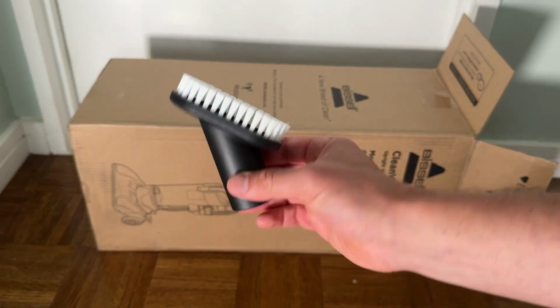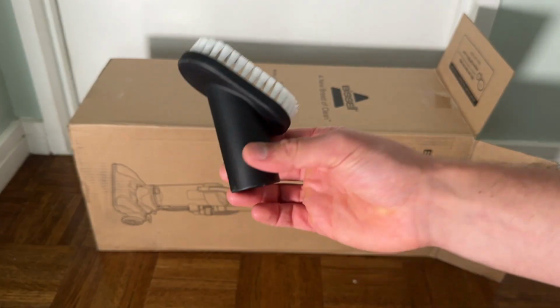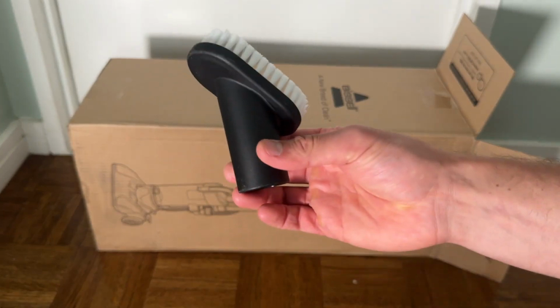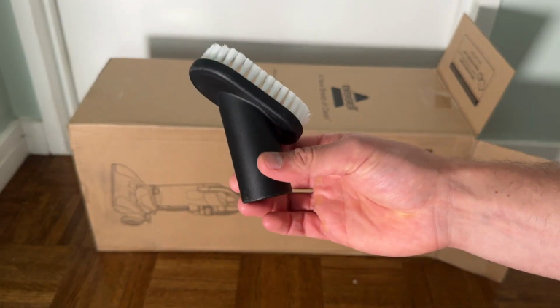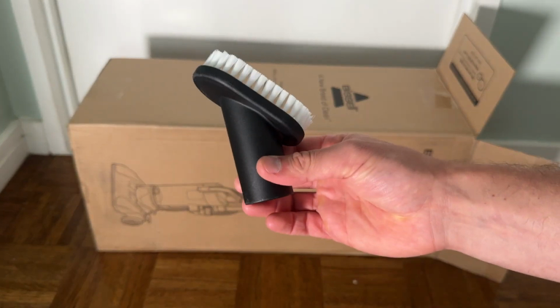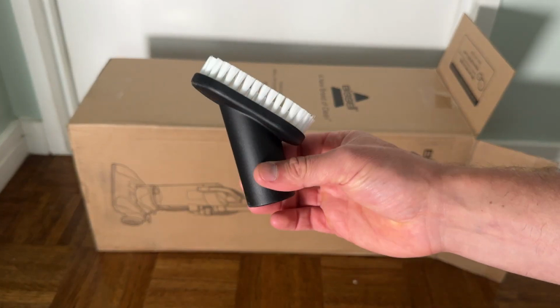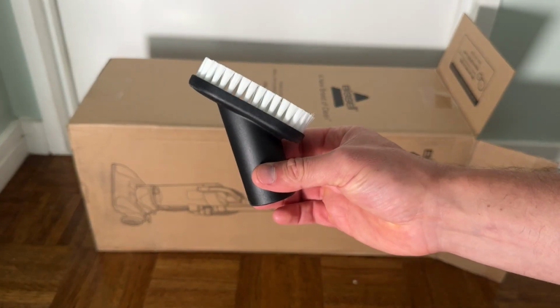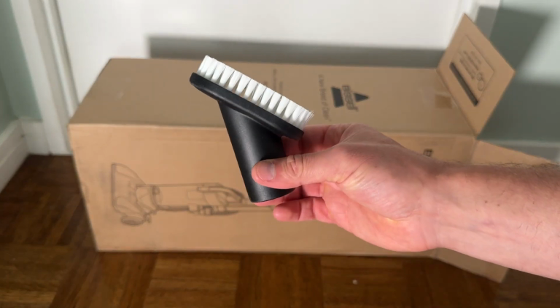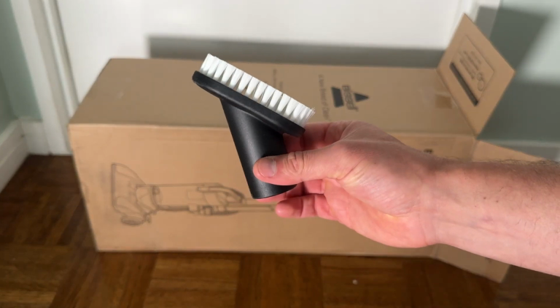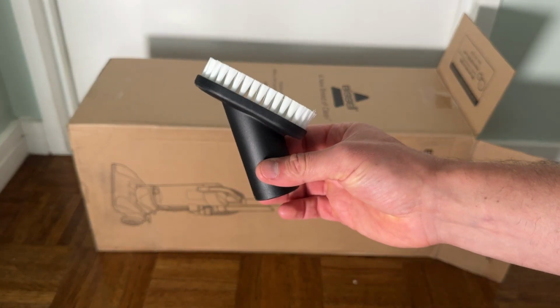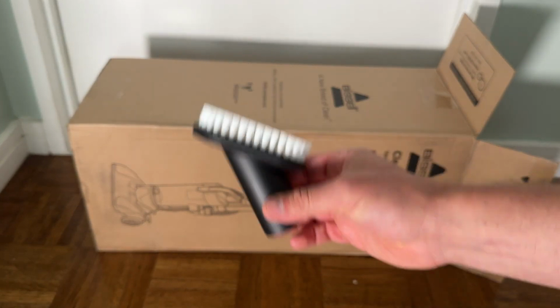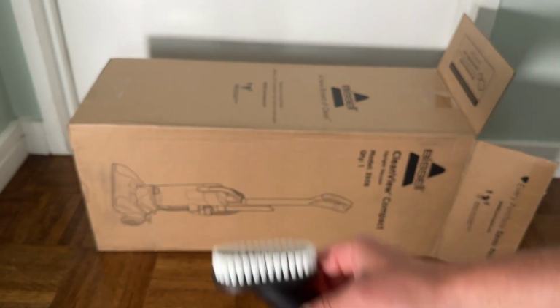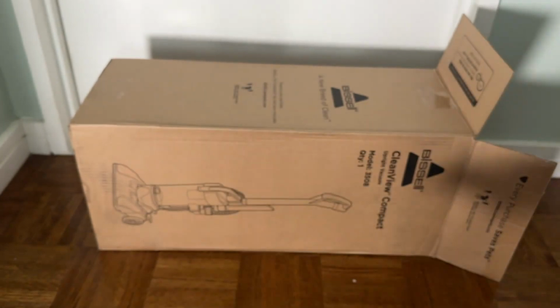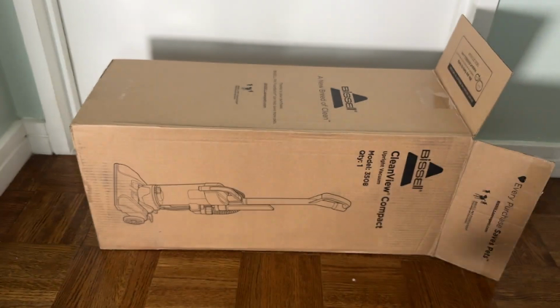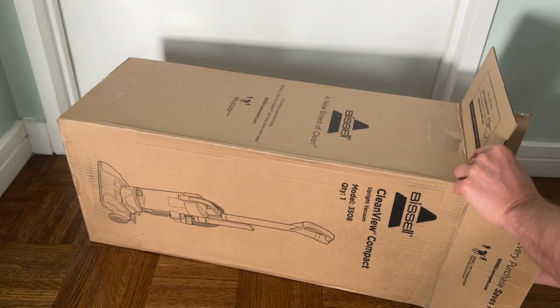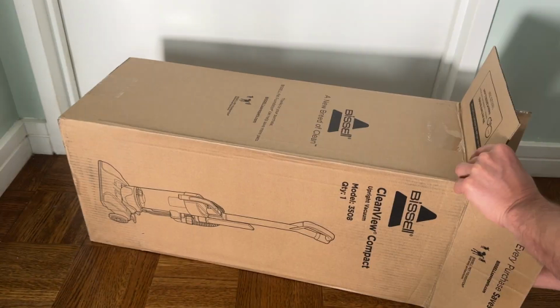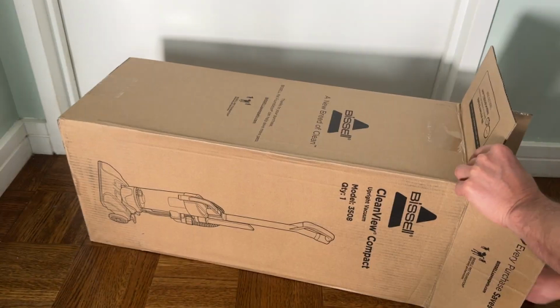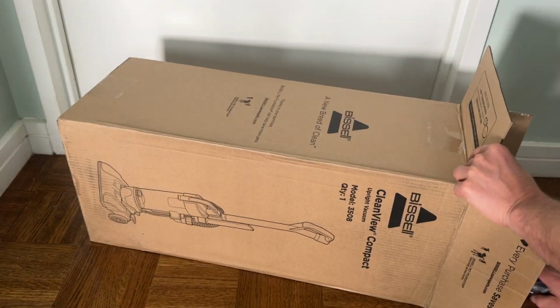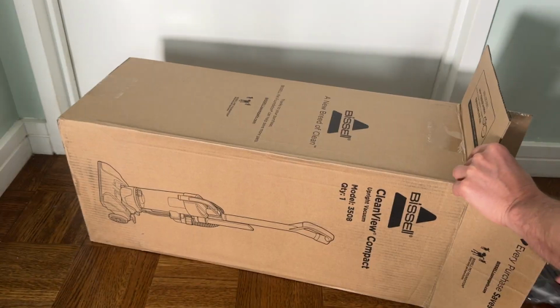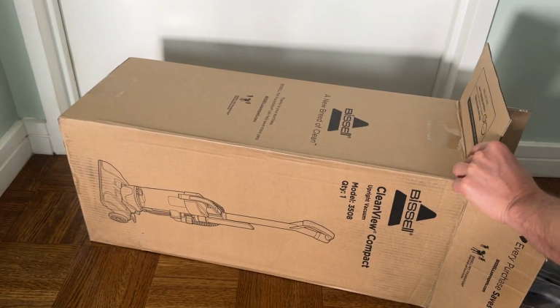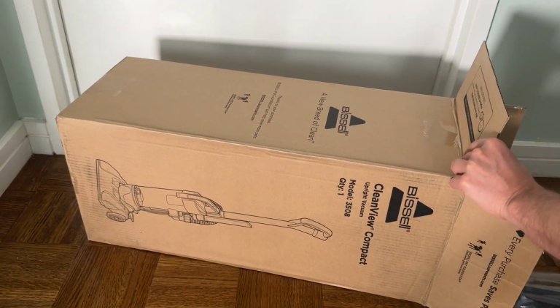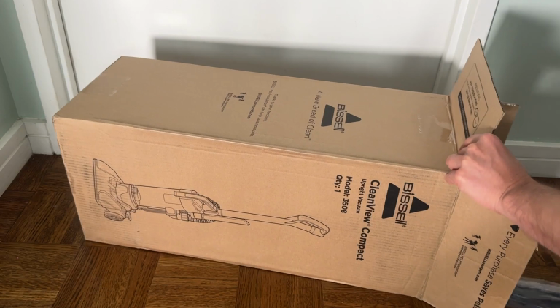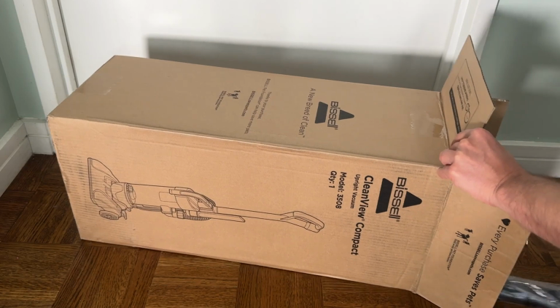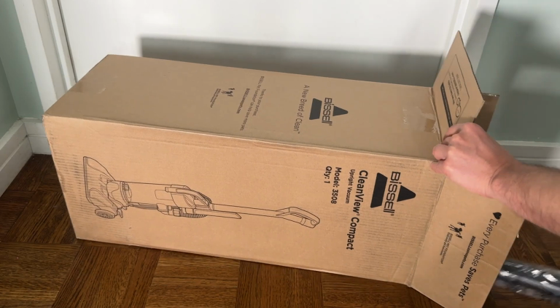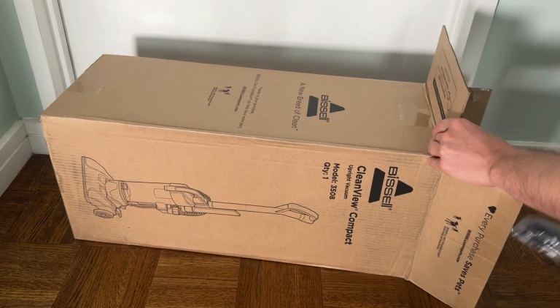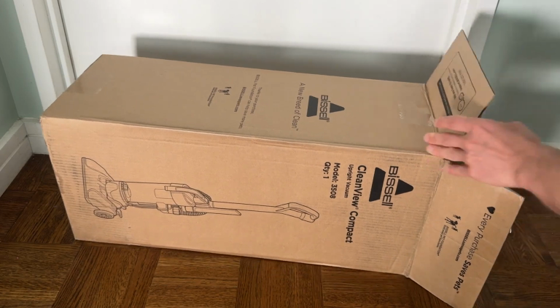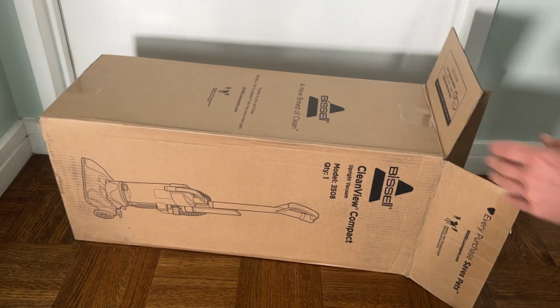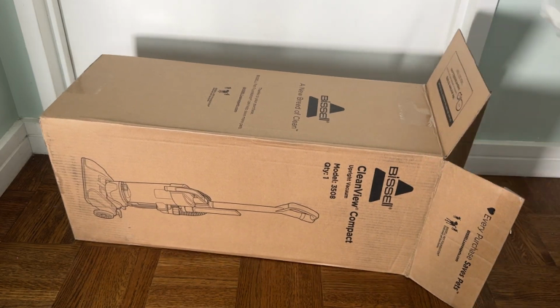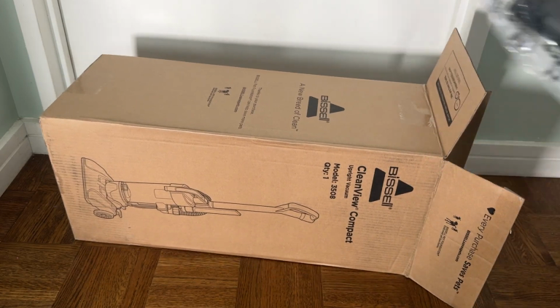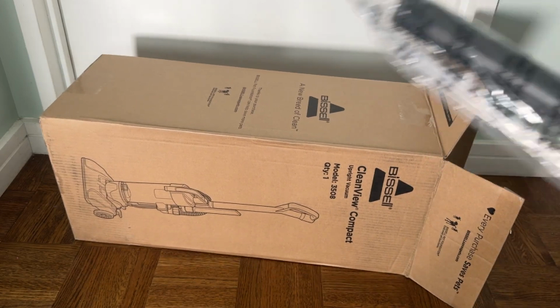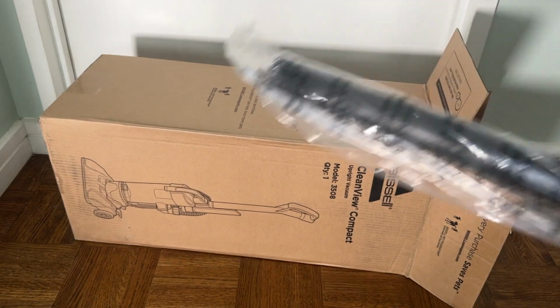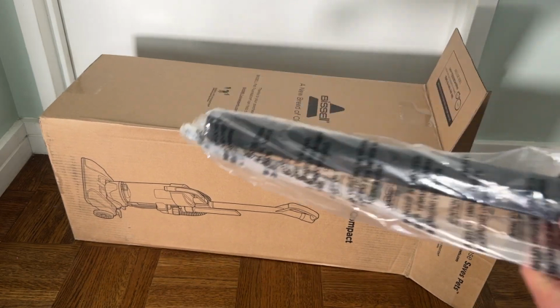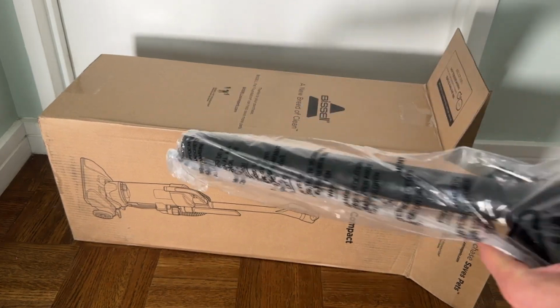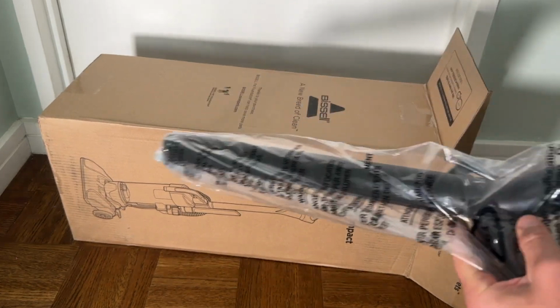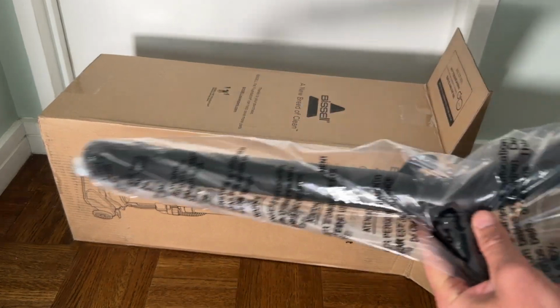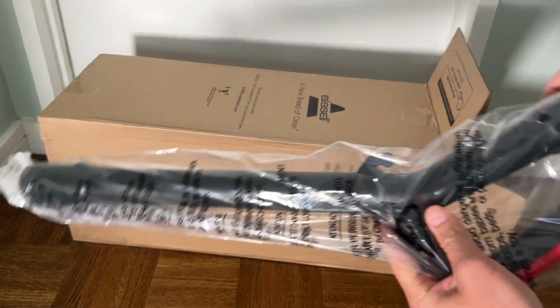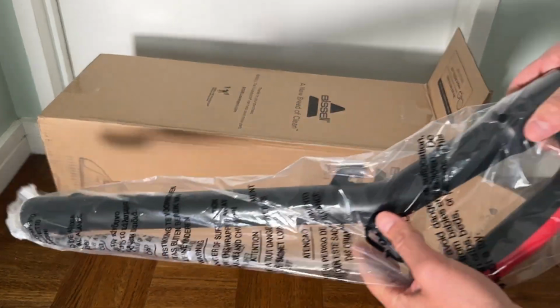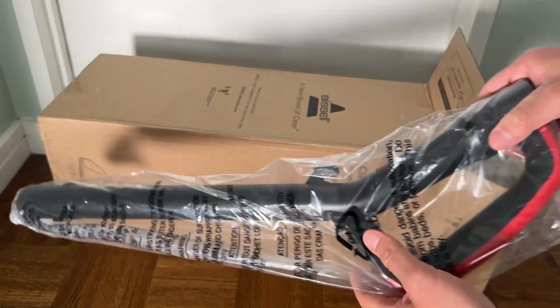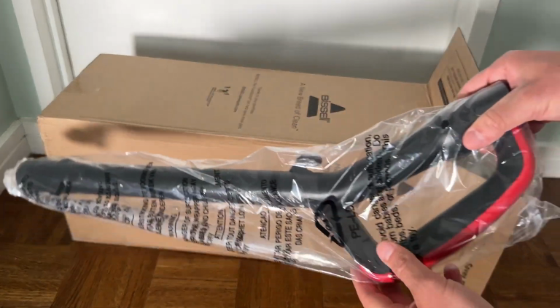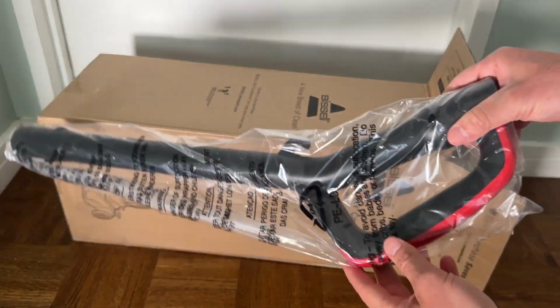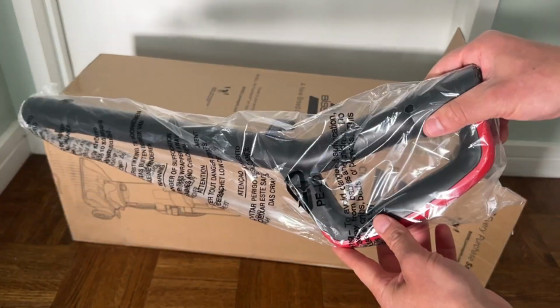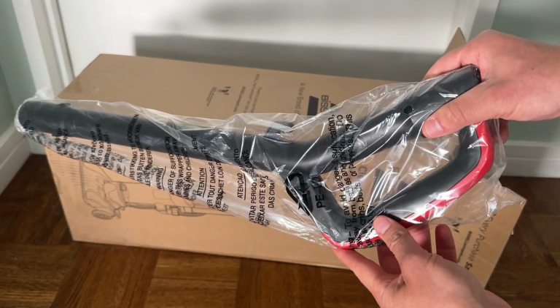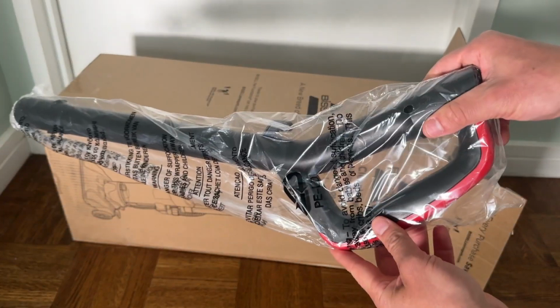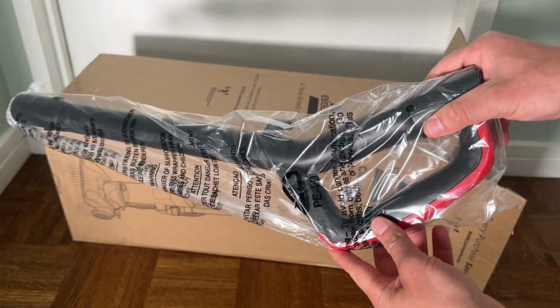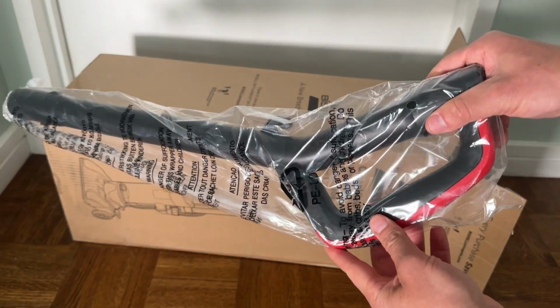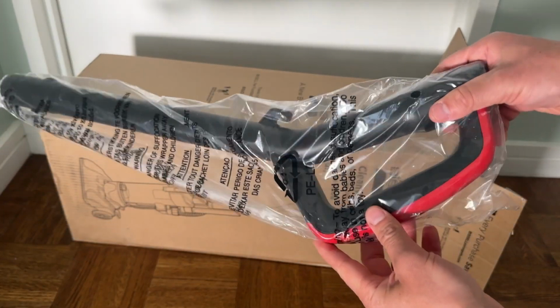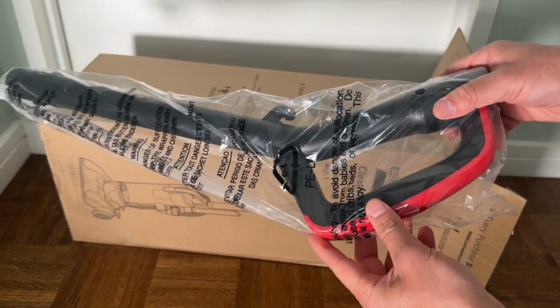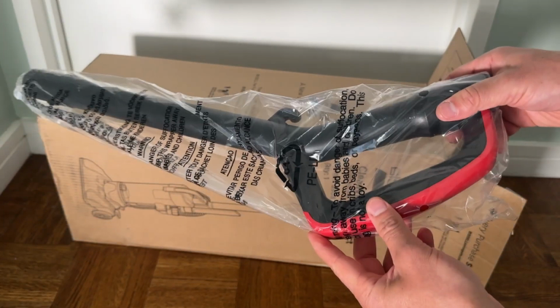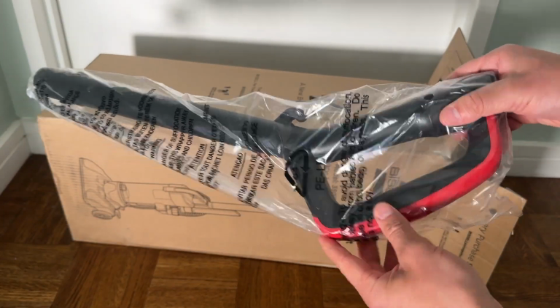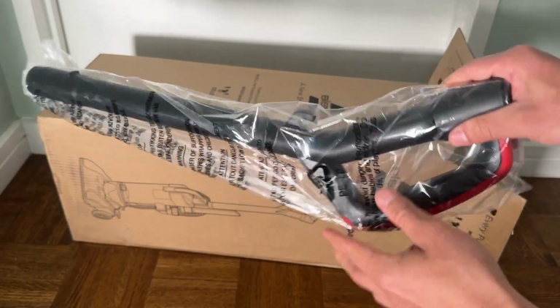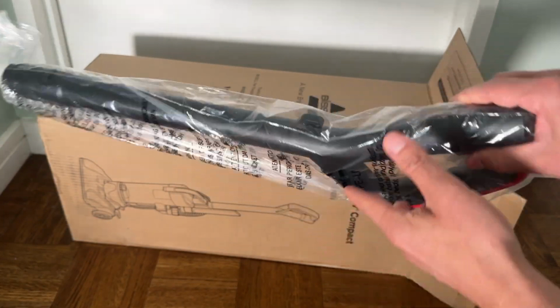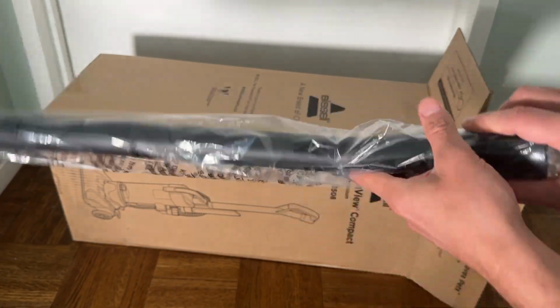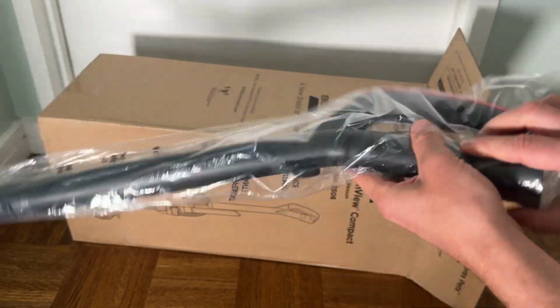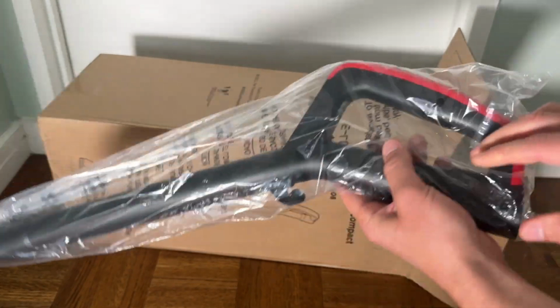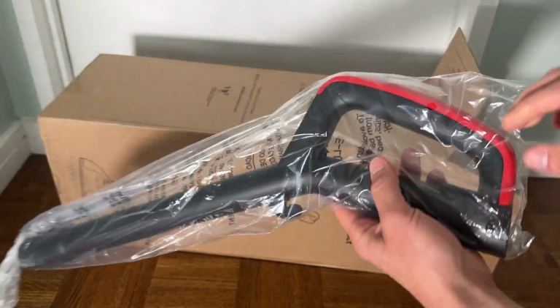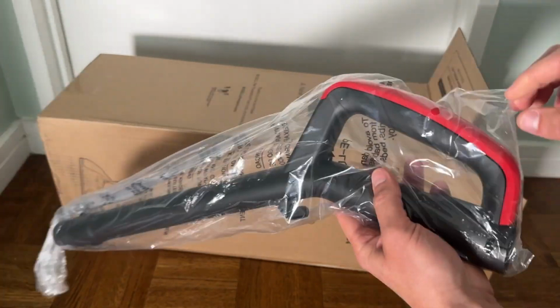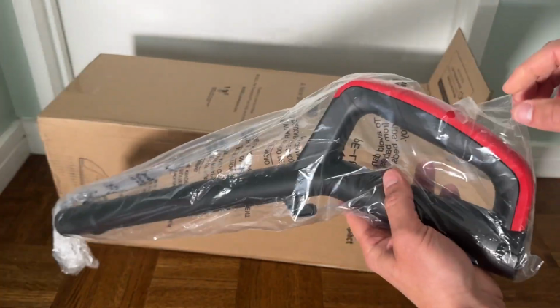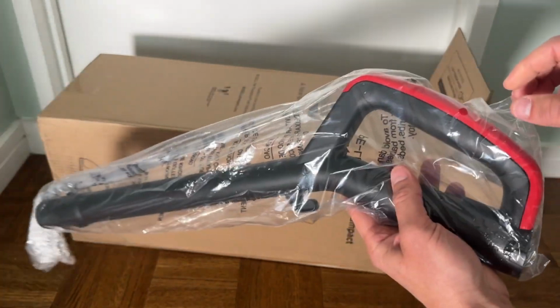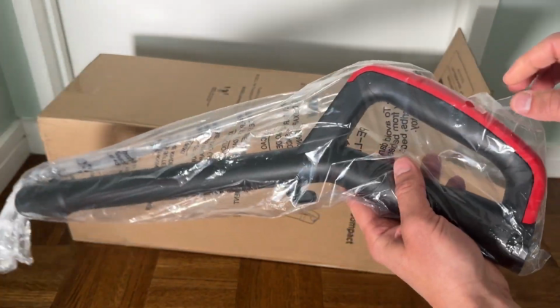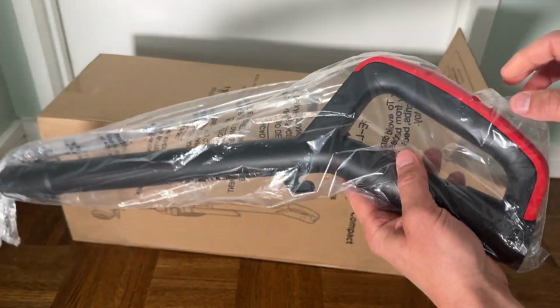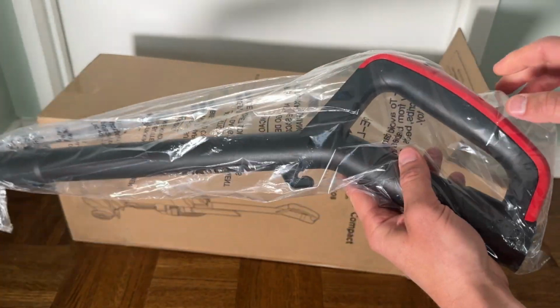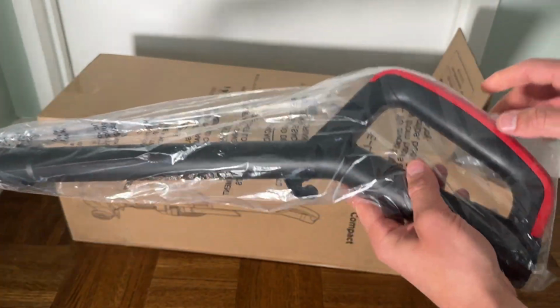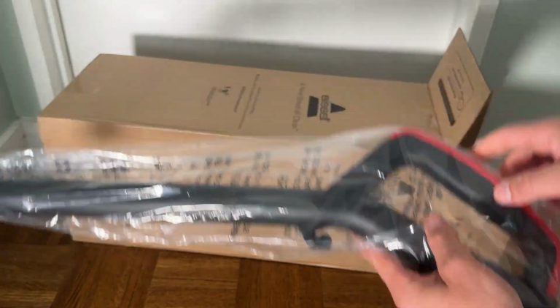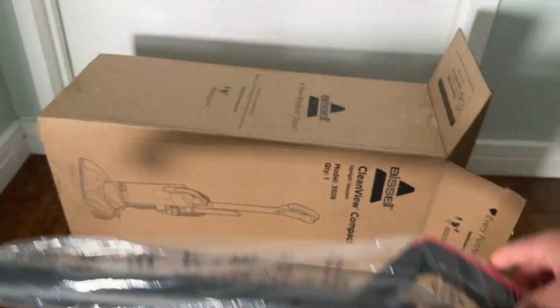You also get a brush attachment. Here's the vacuum handle, which is individually wrapped.